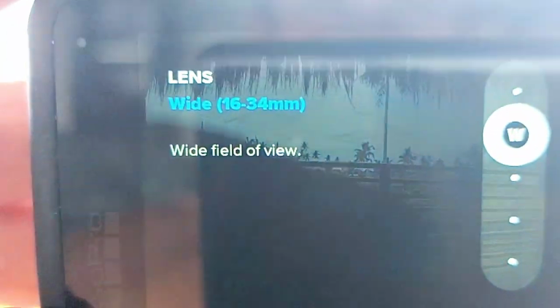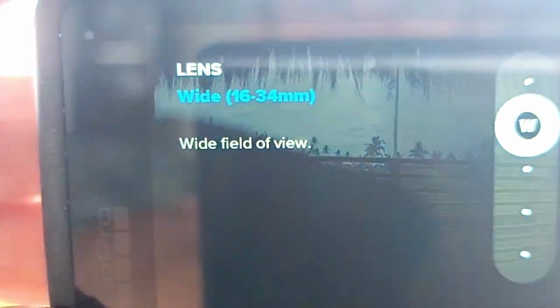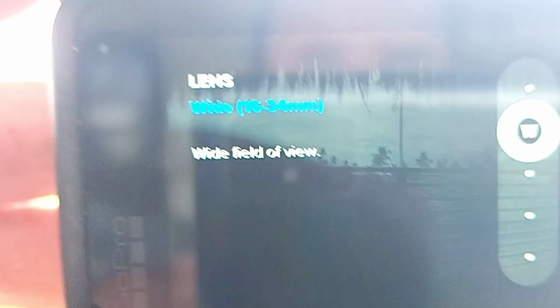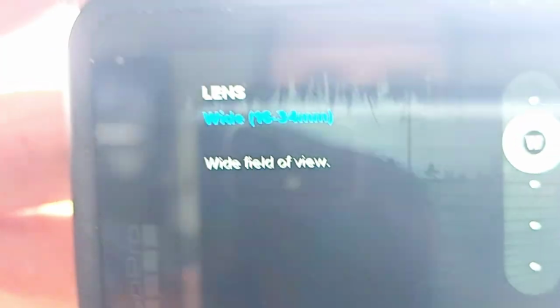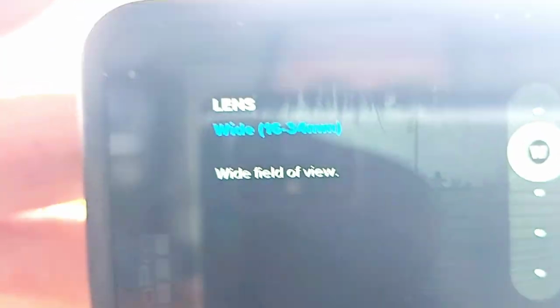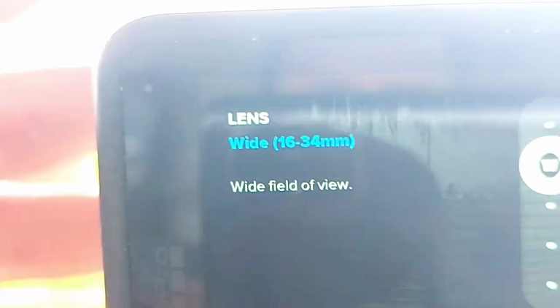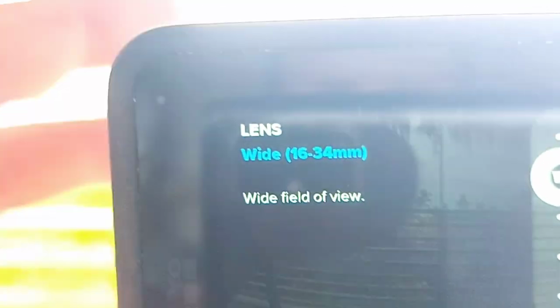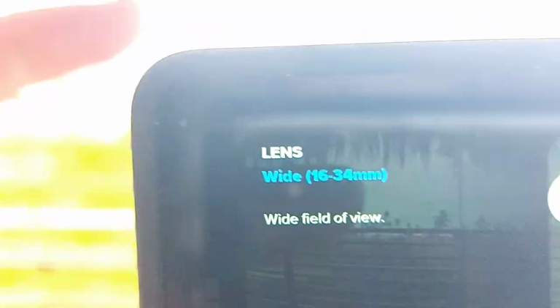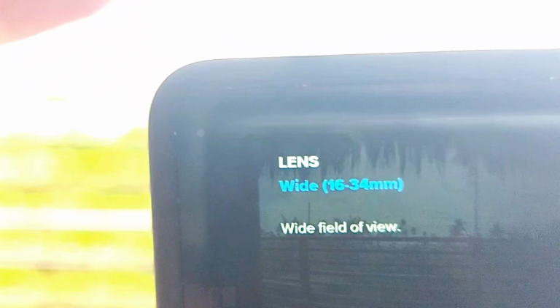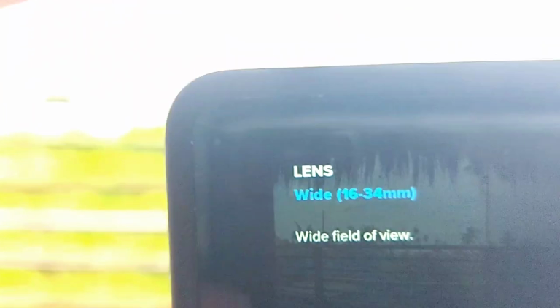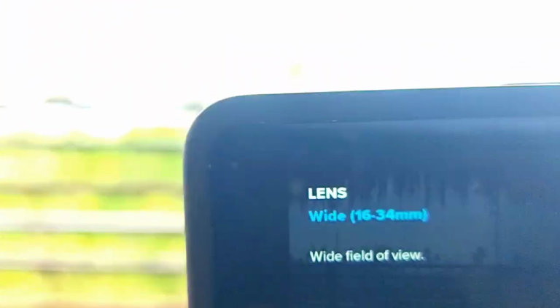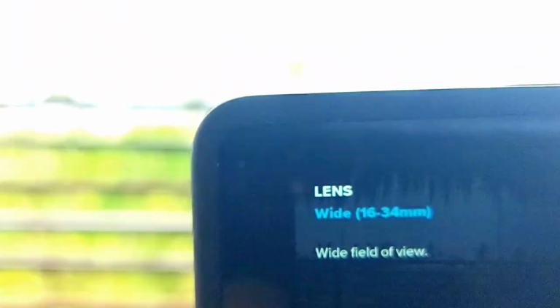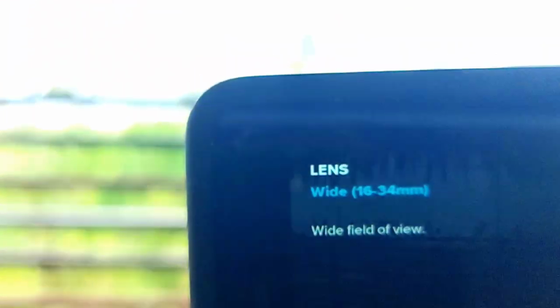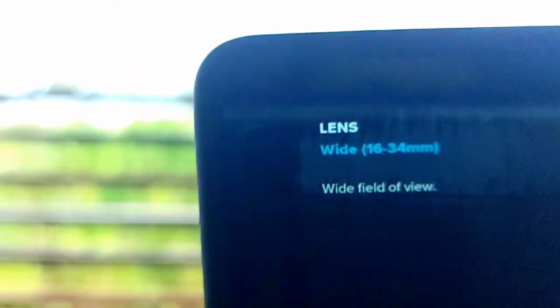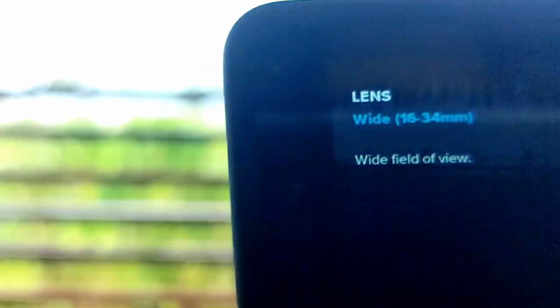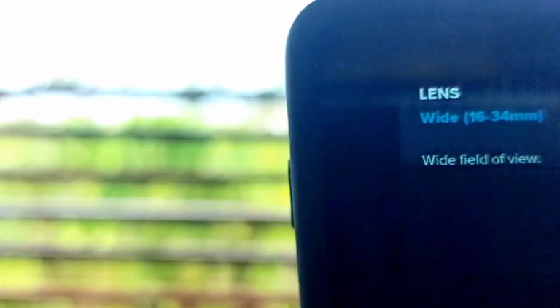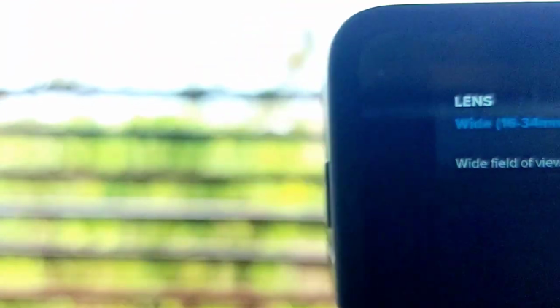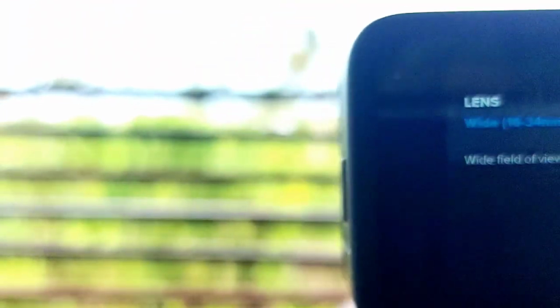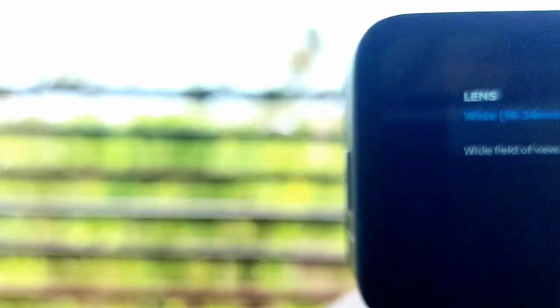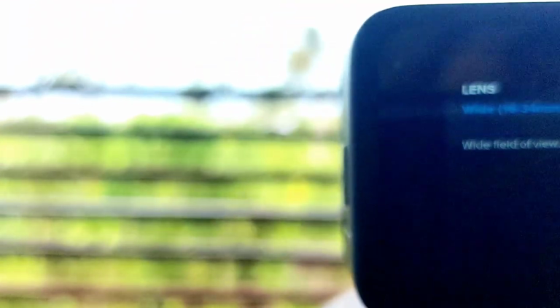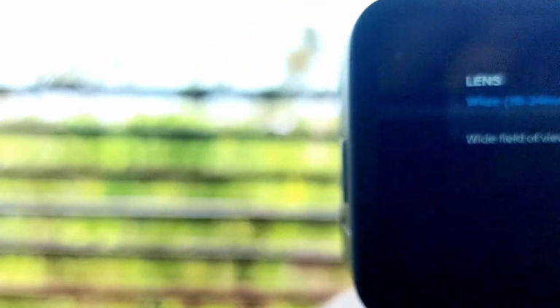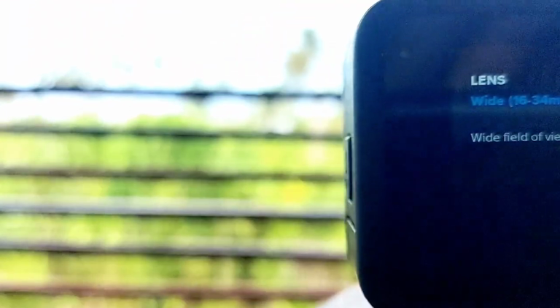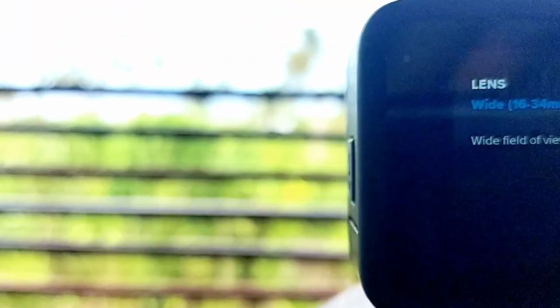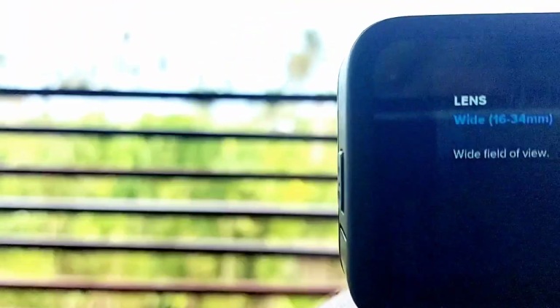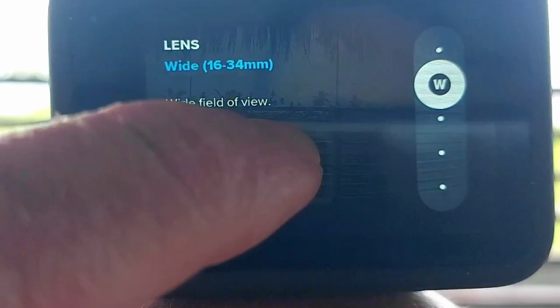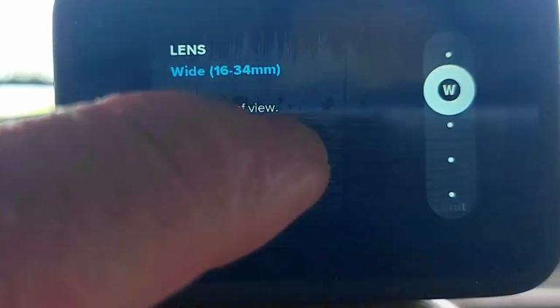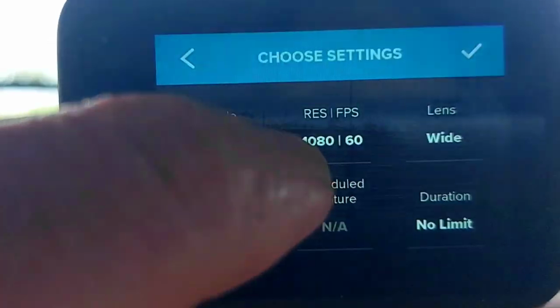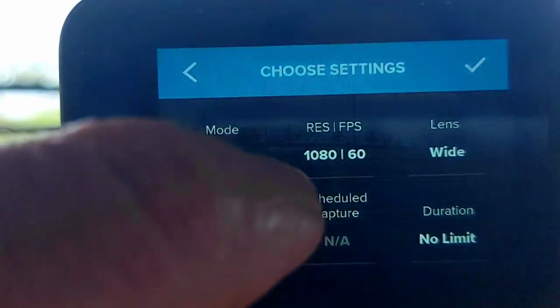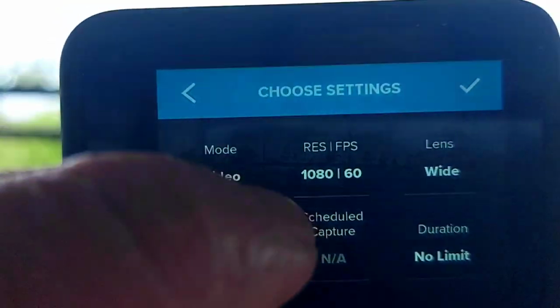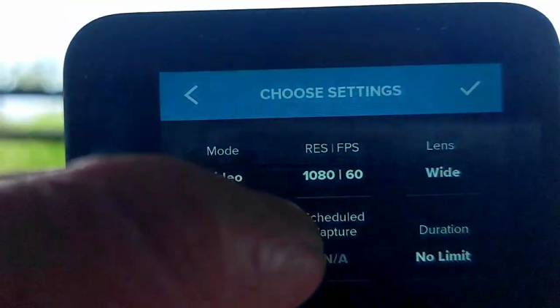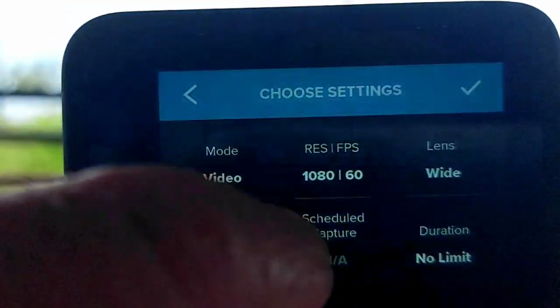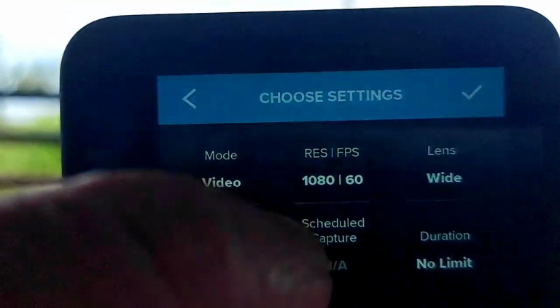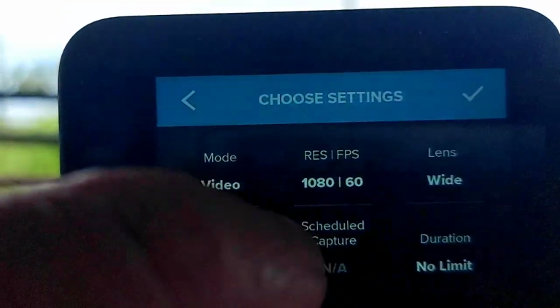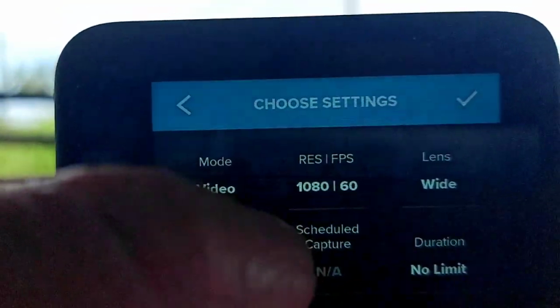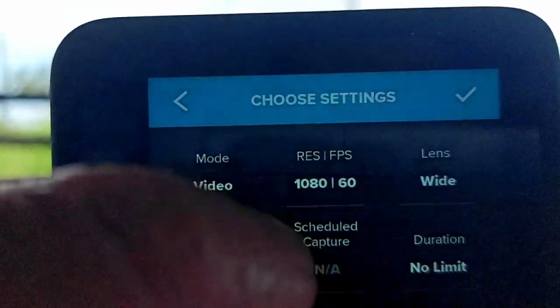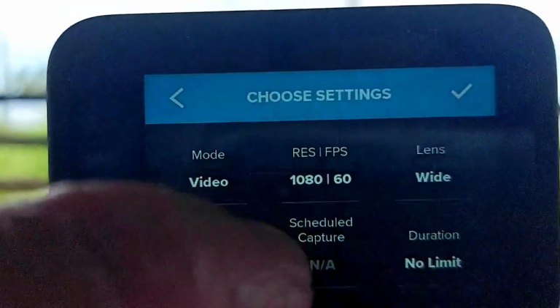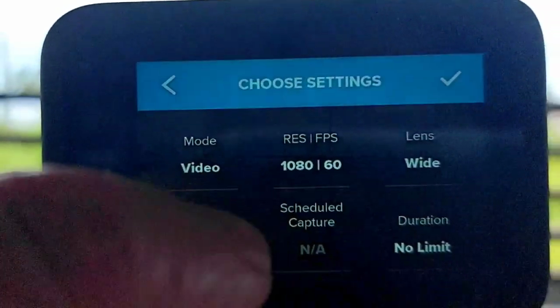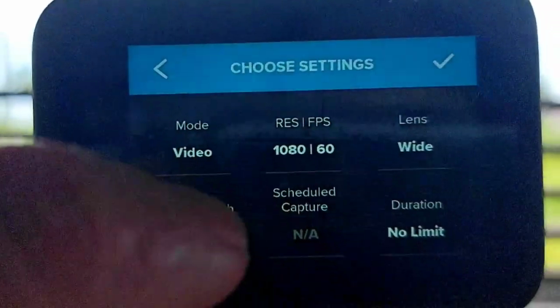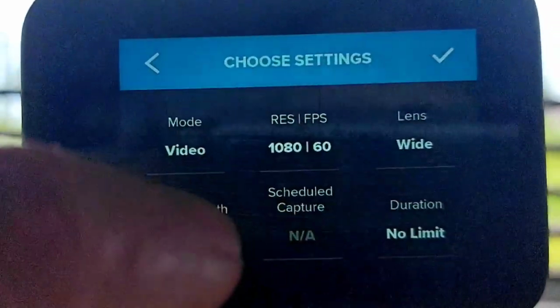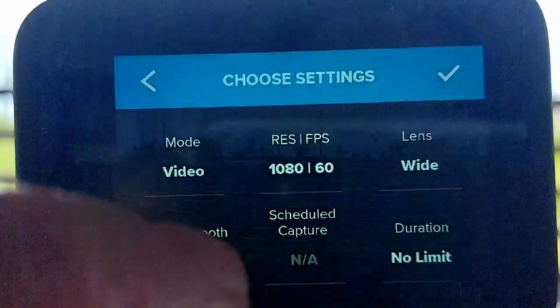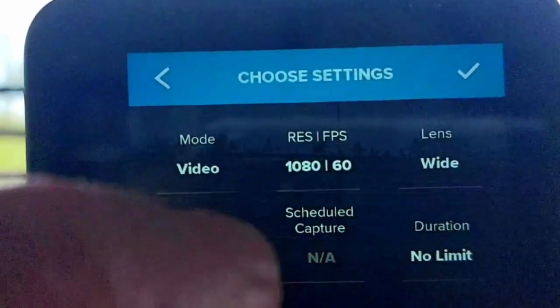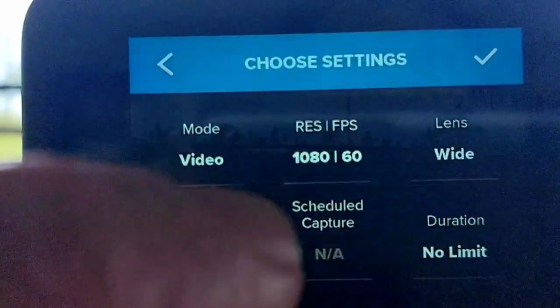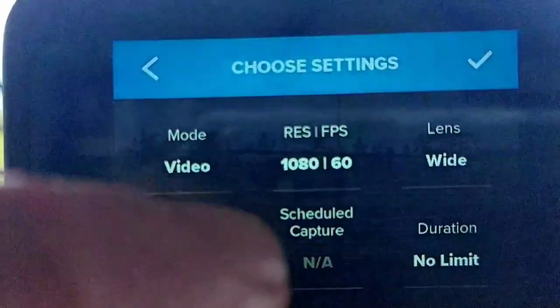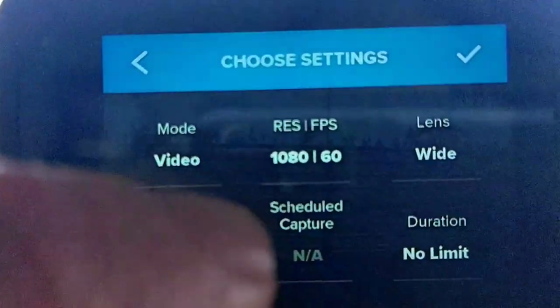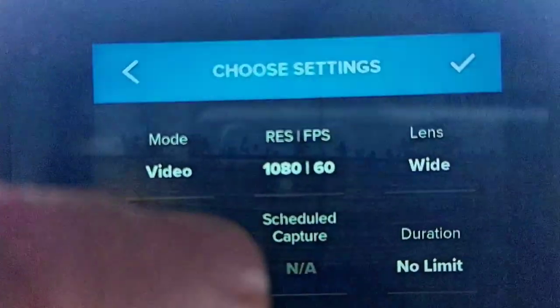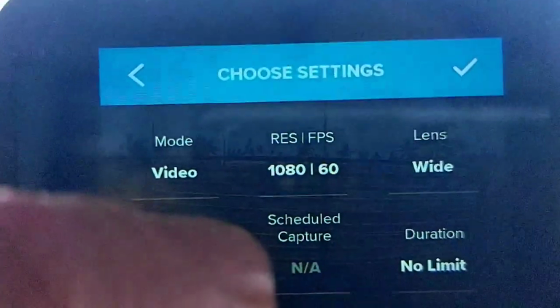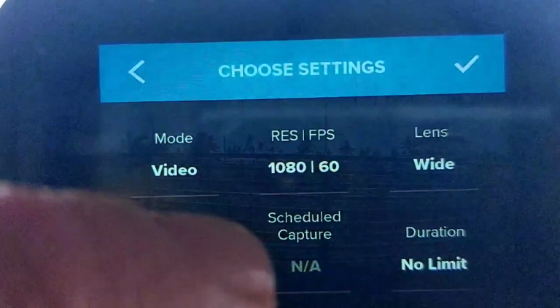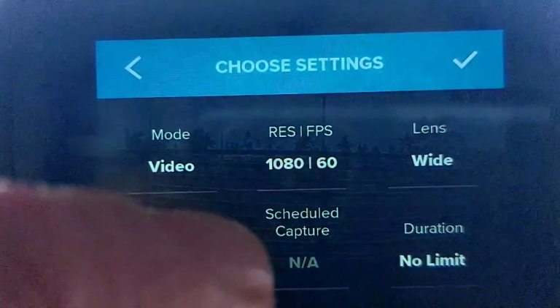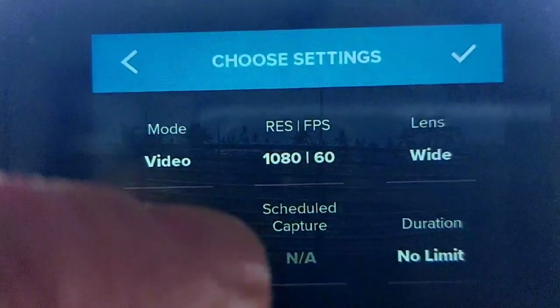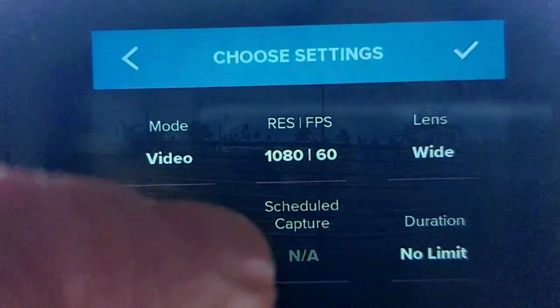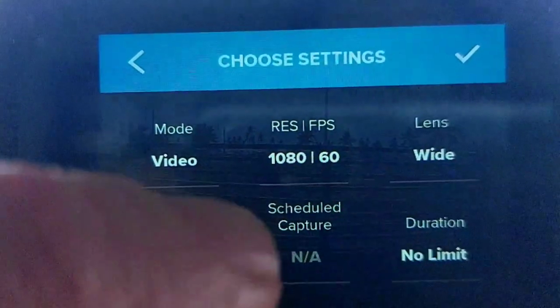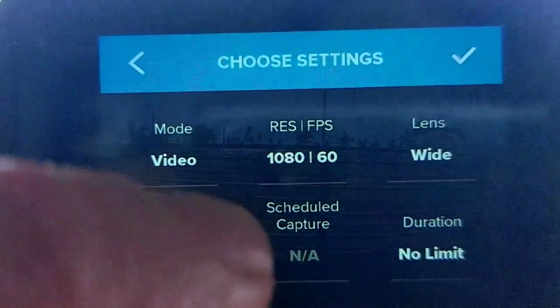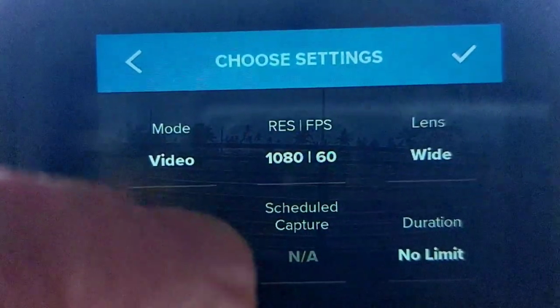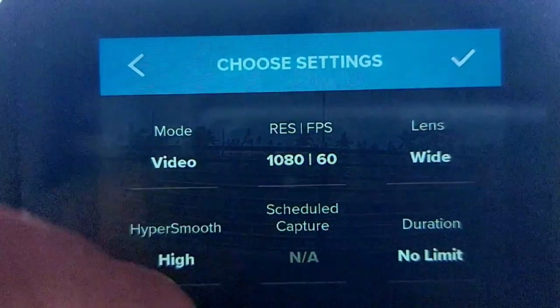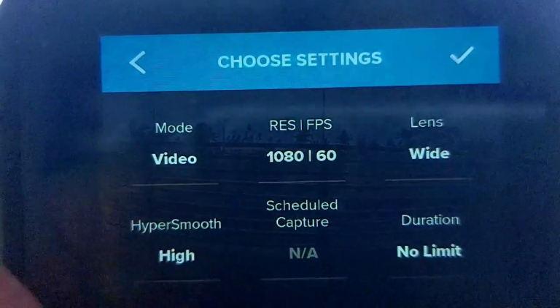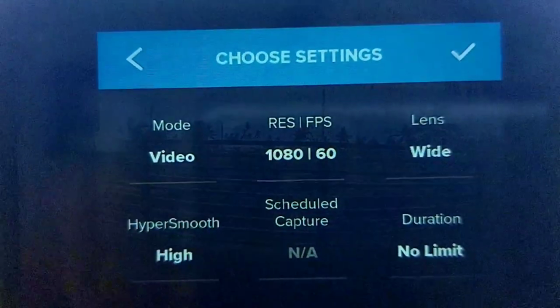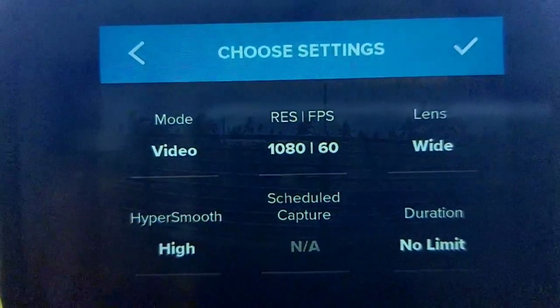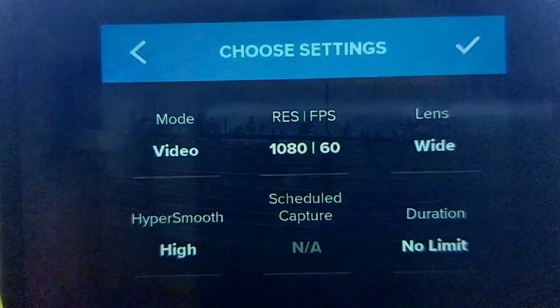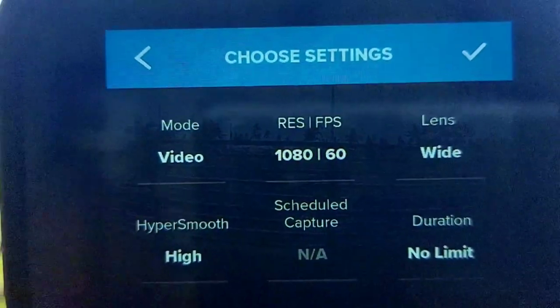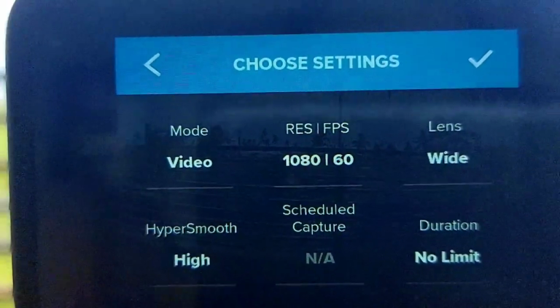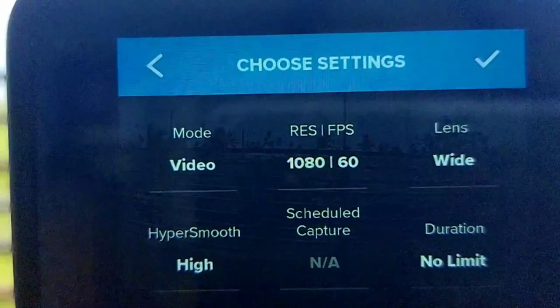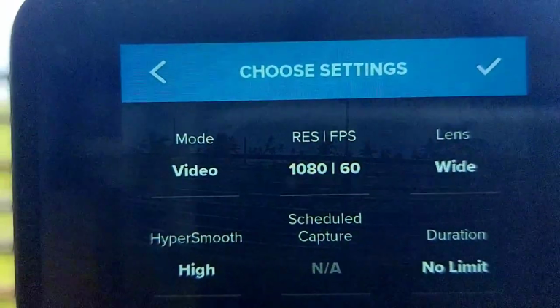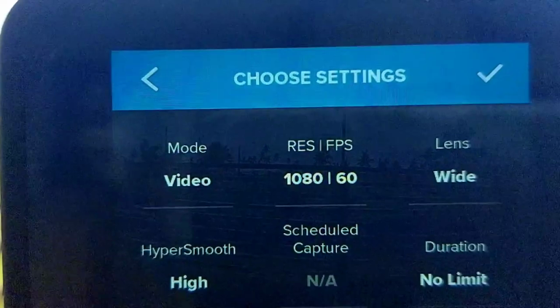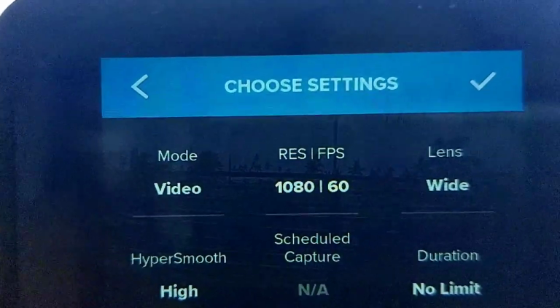There are more features here as well — you can change the pixels and adjust how fast the shutter speed is.